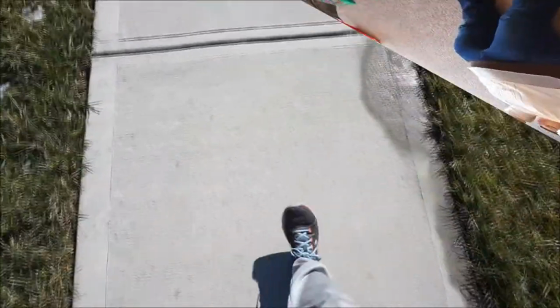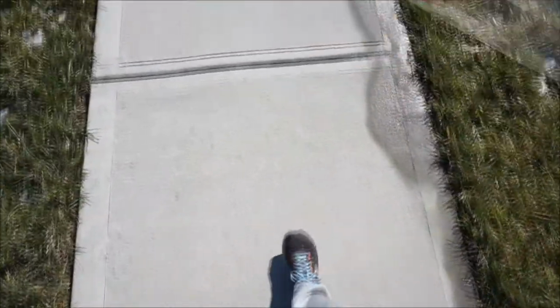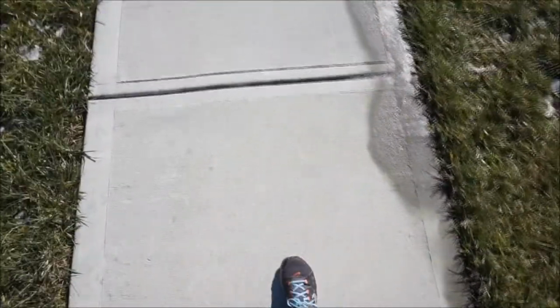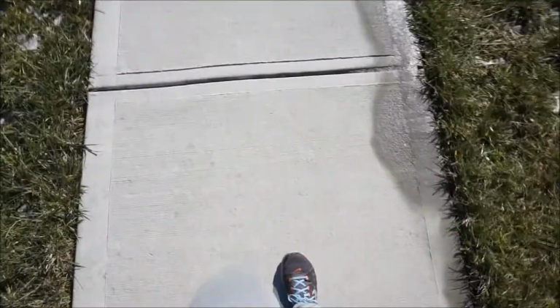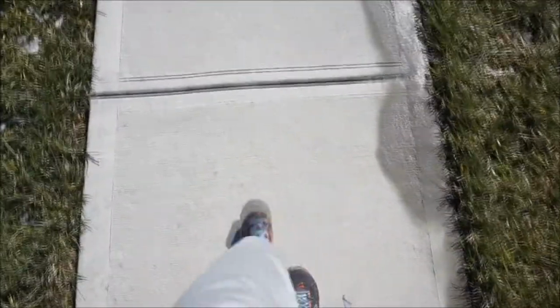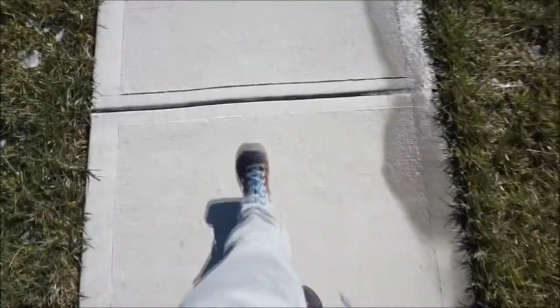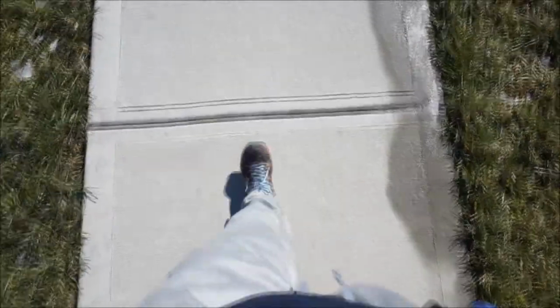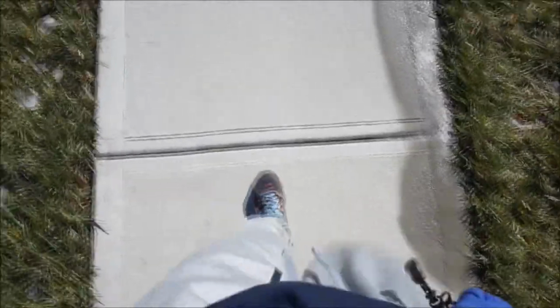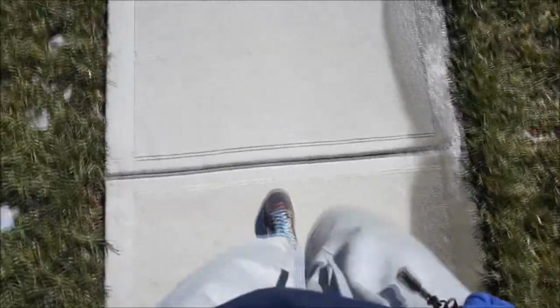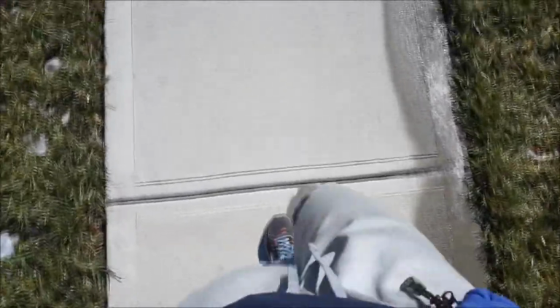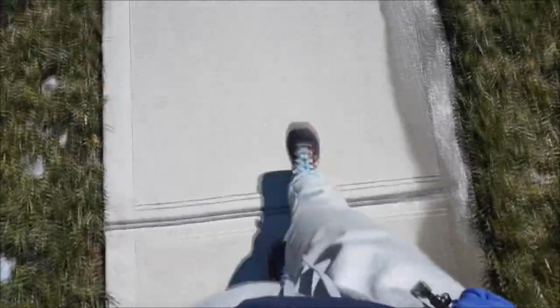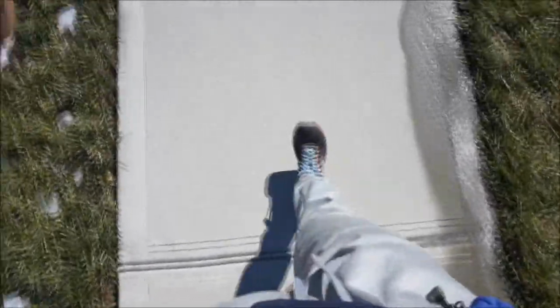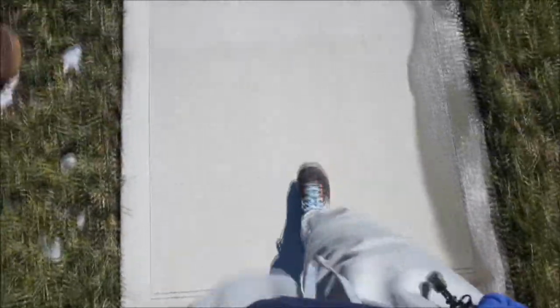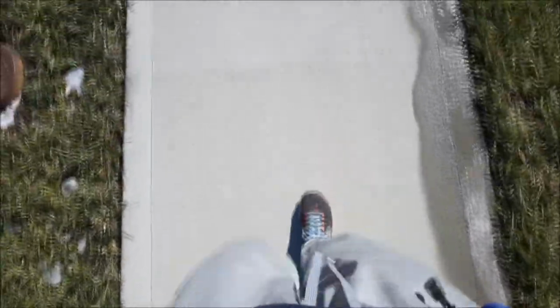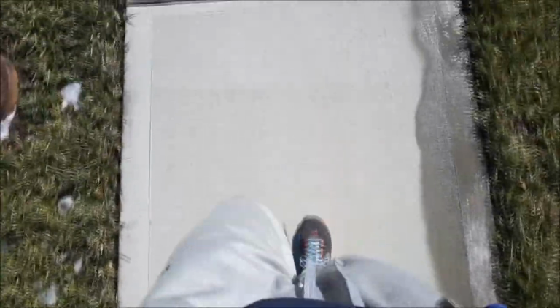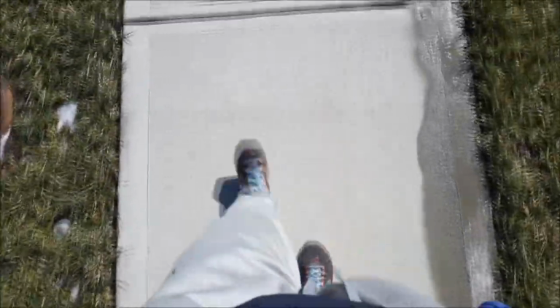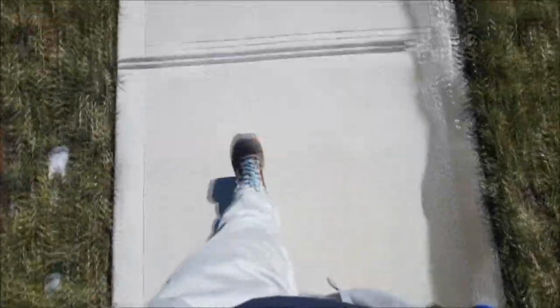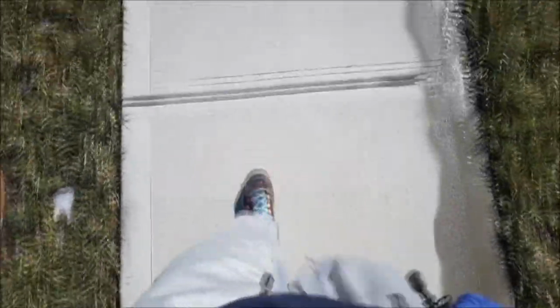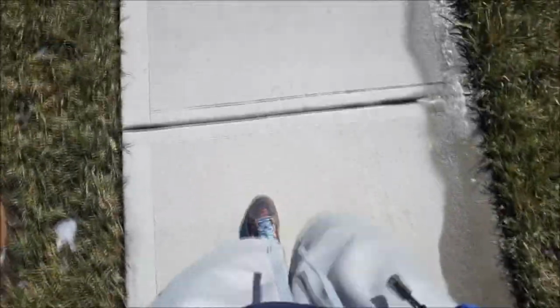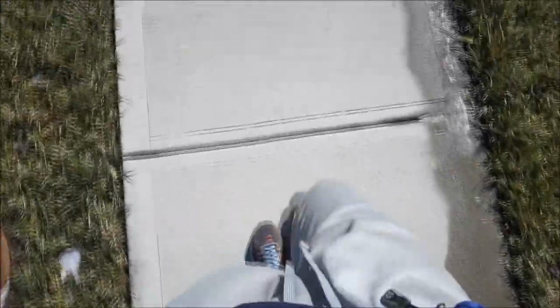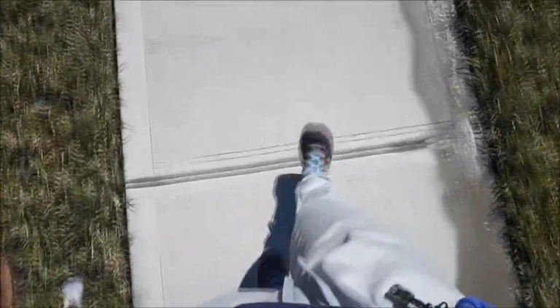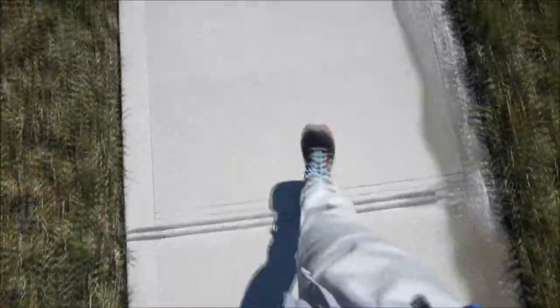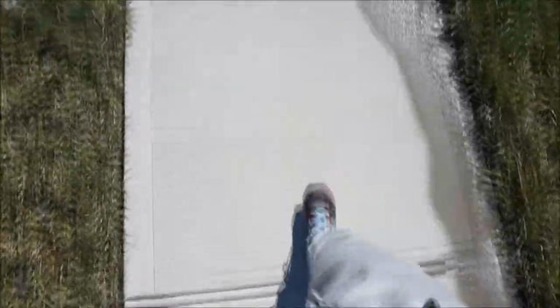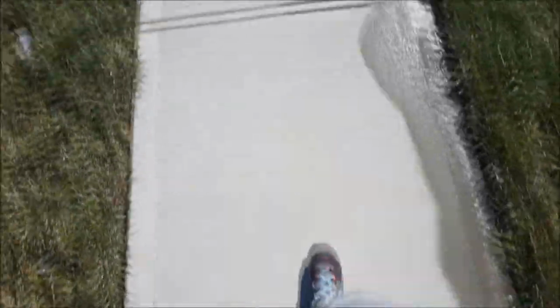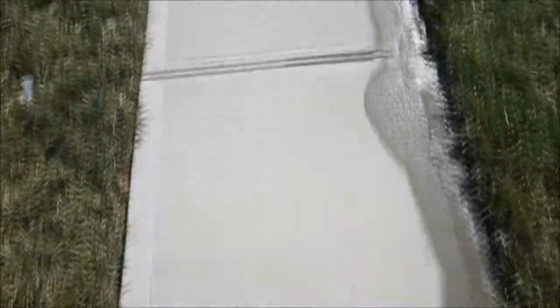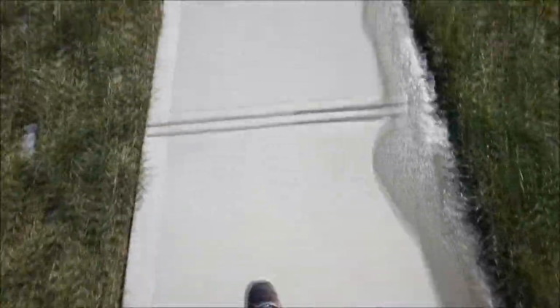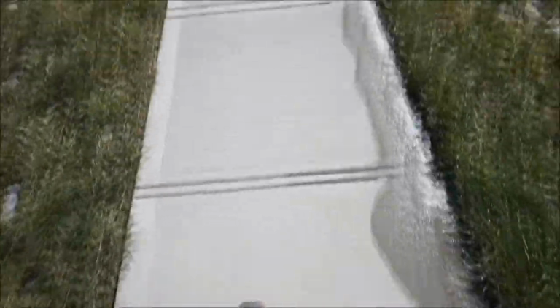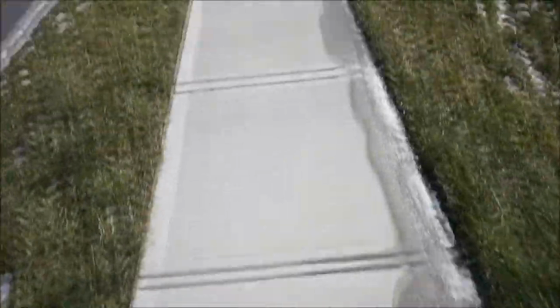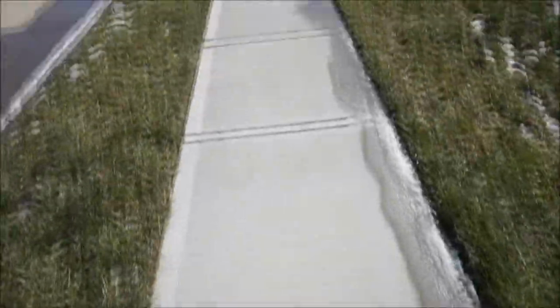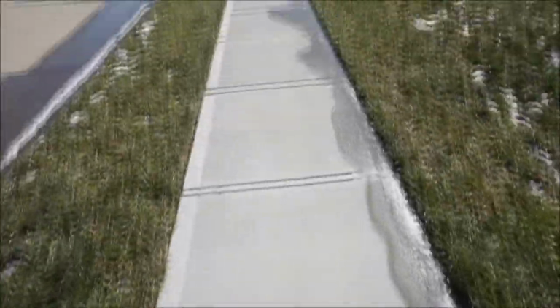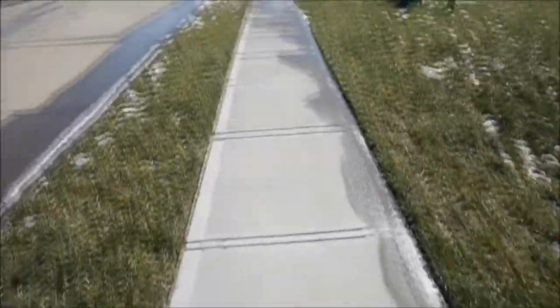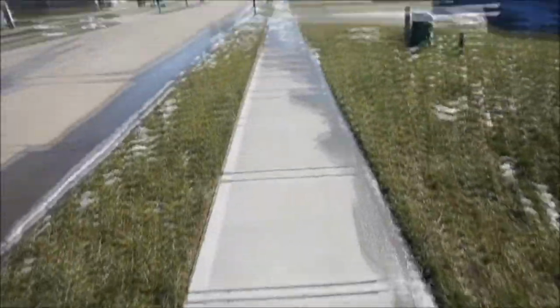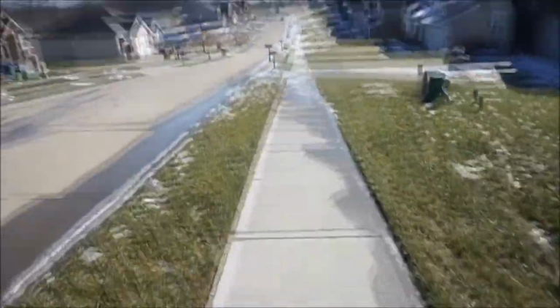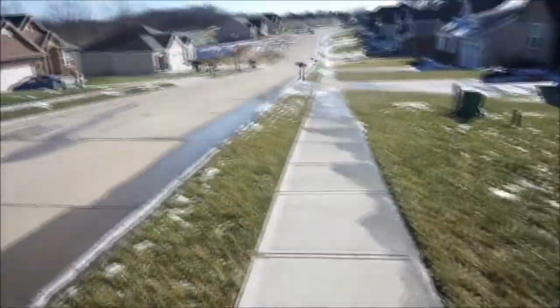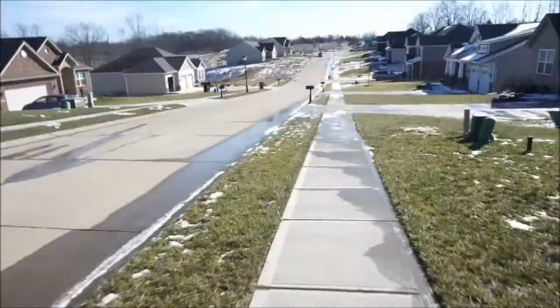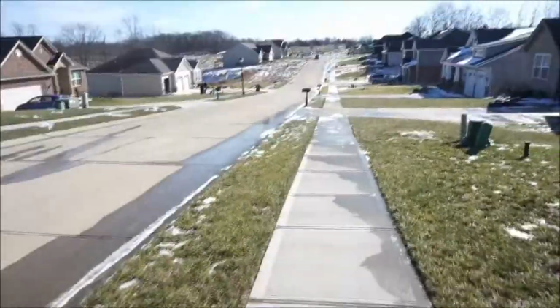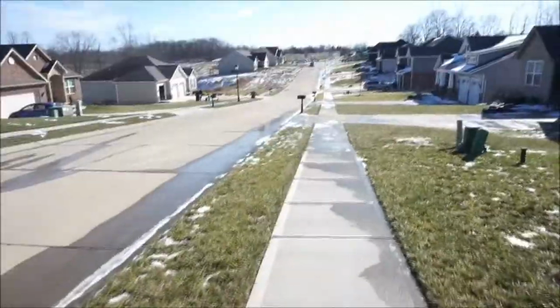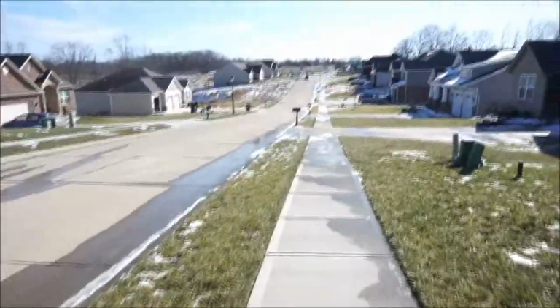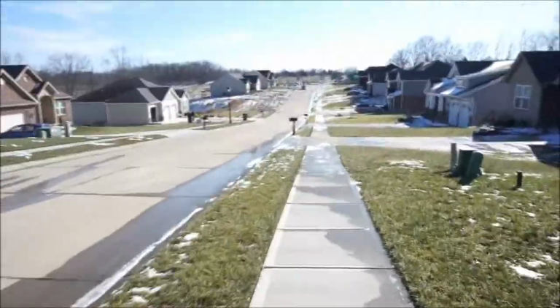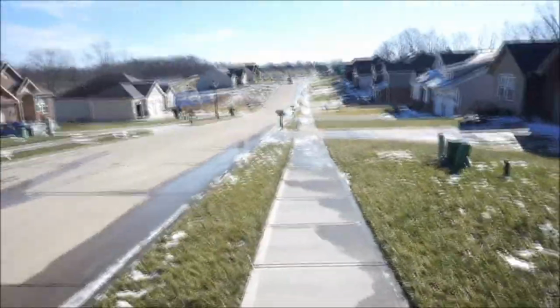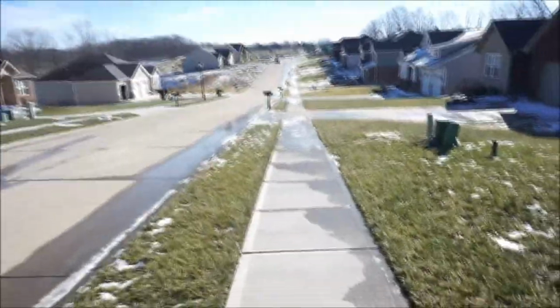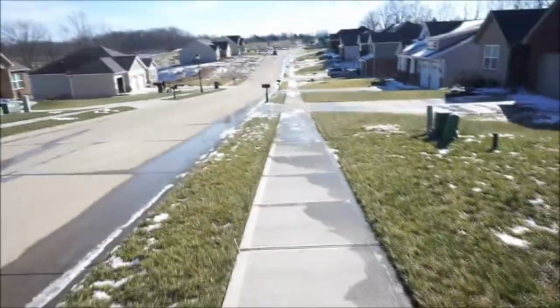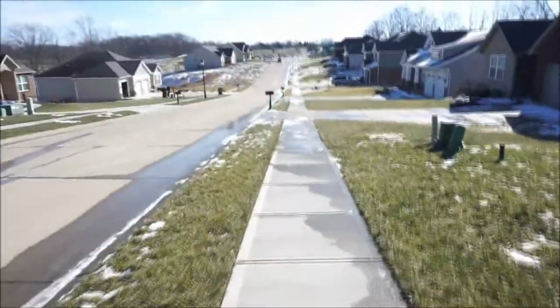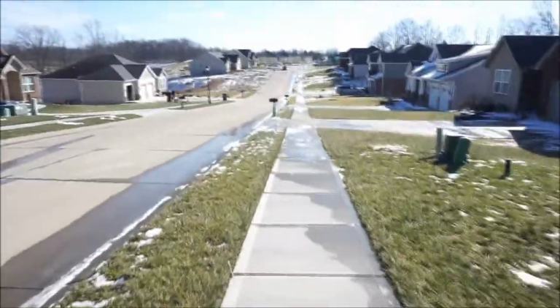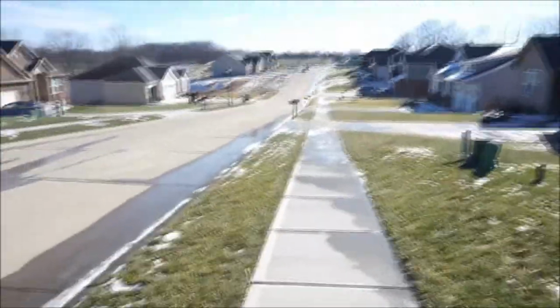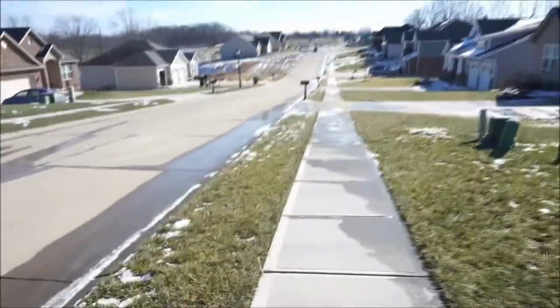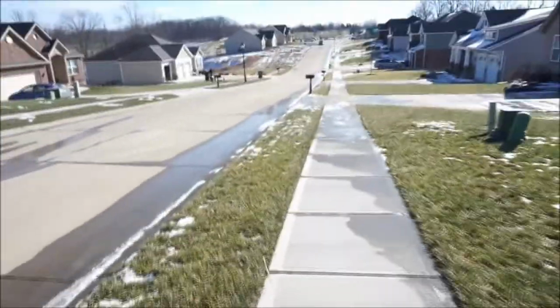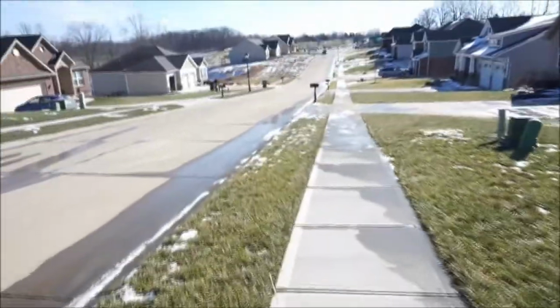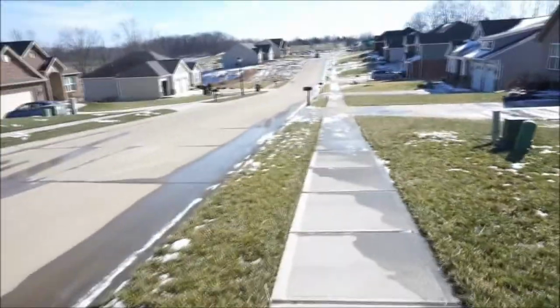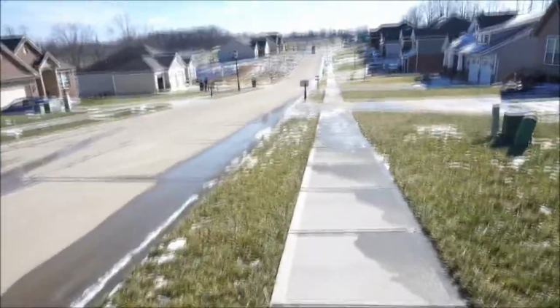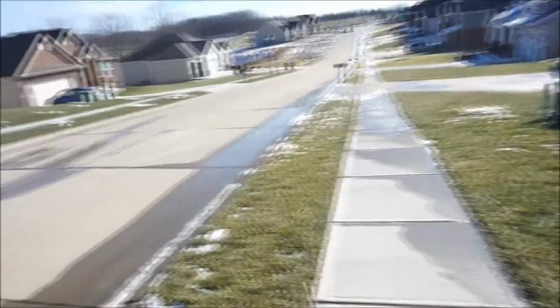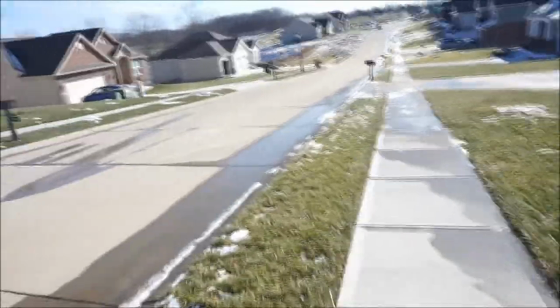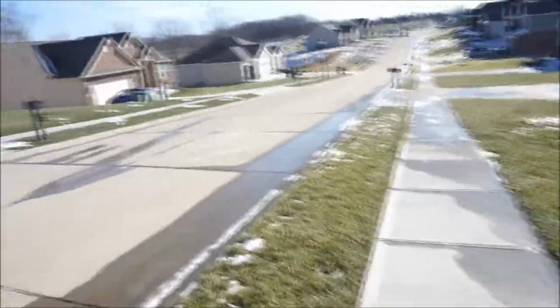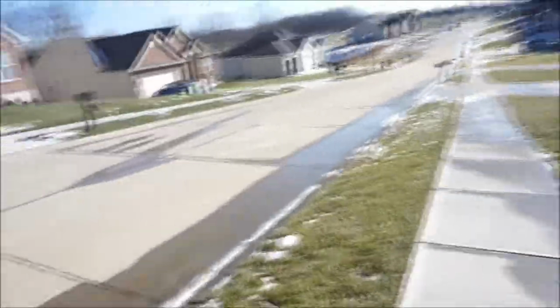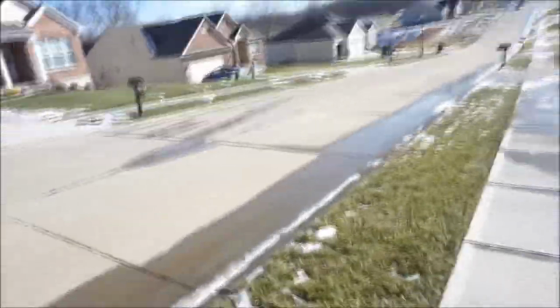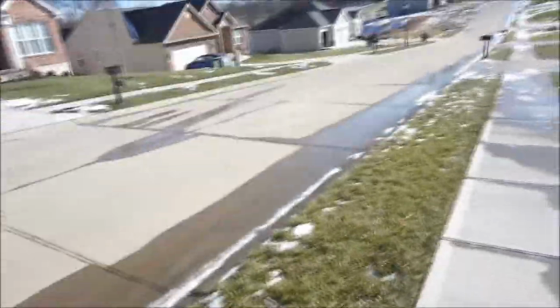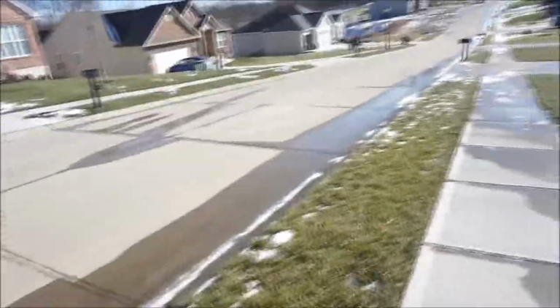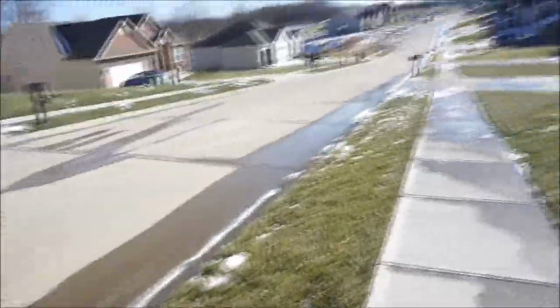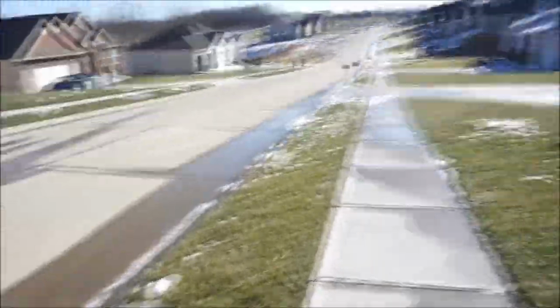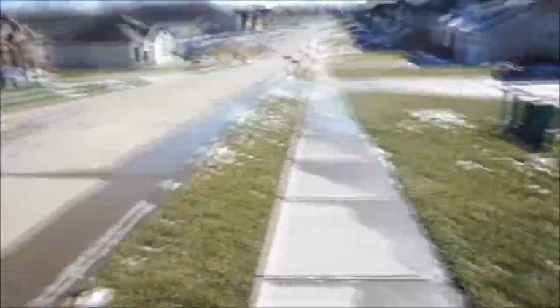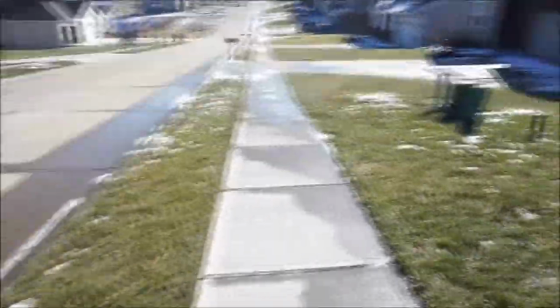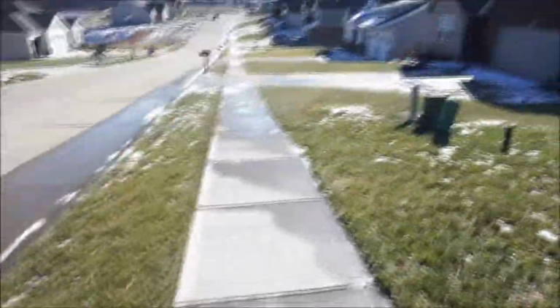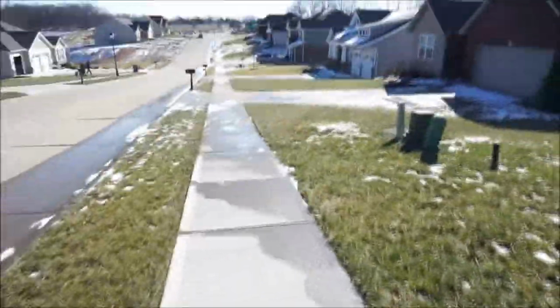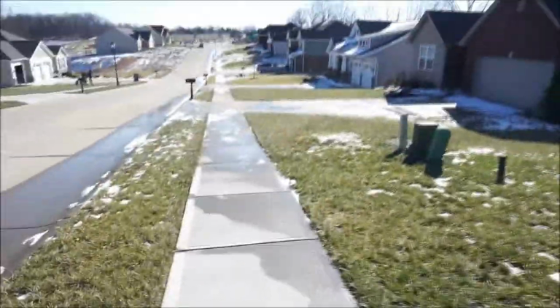Another activity to do during a break is going on a walk. Even a short five-minute walk can give you energy and boost your productivity.